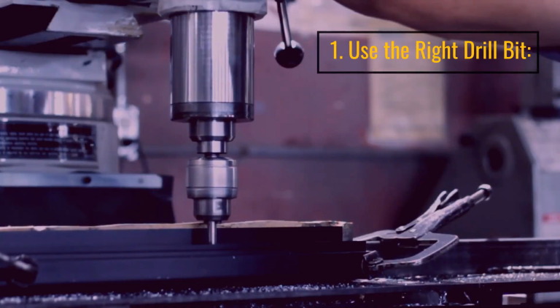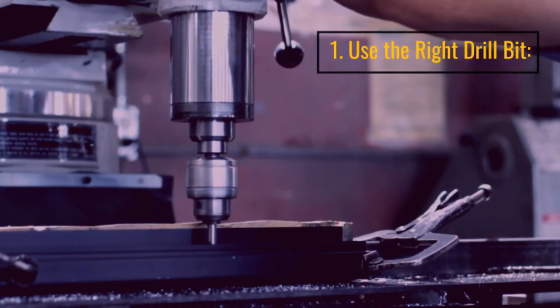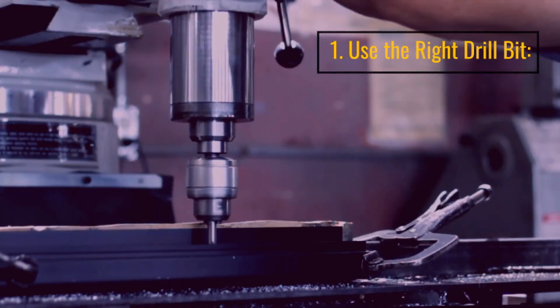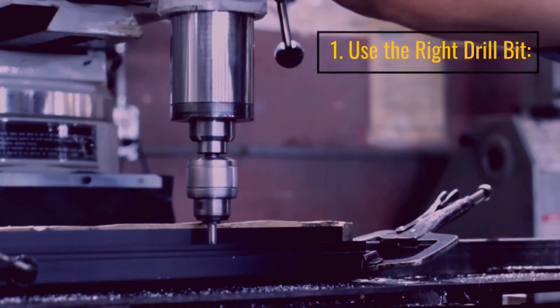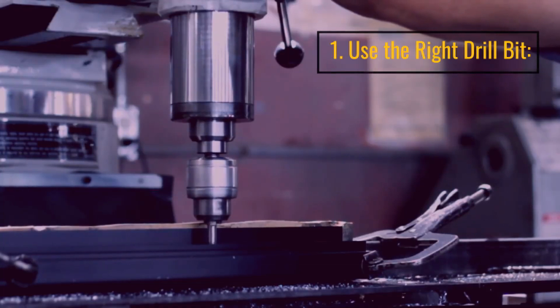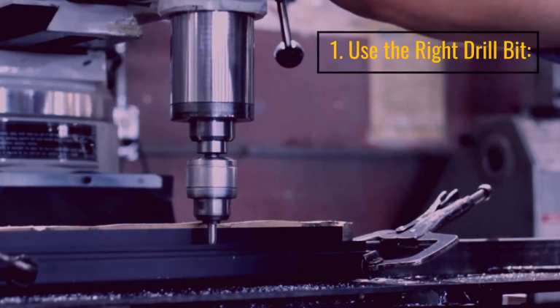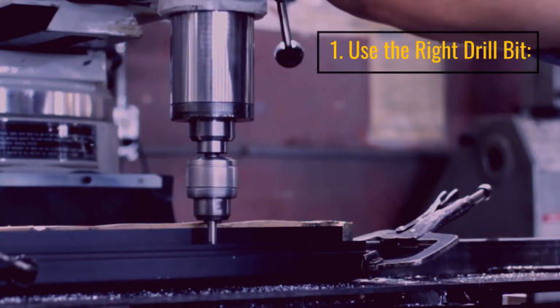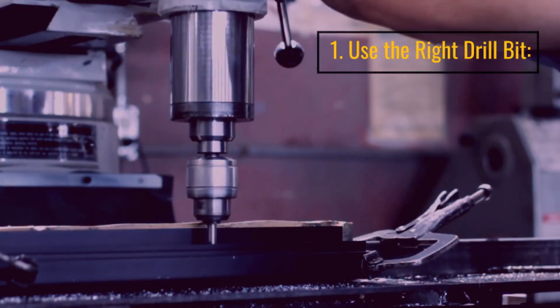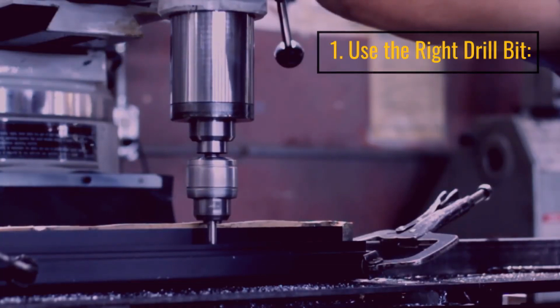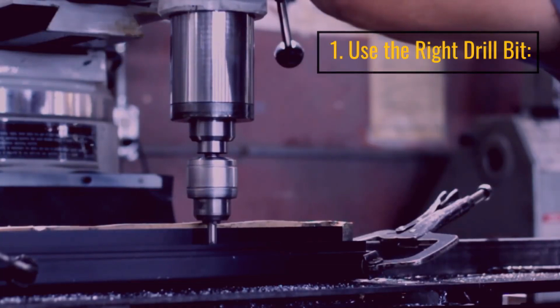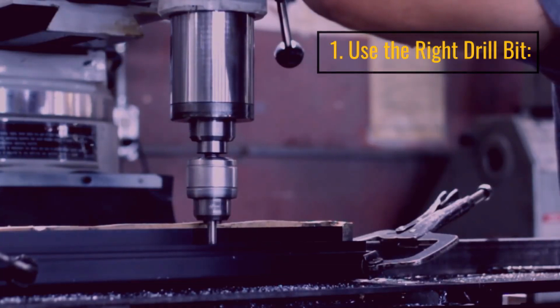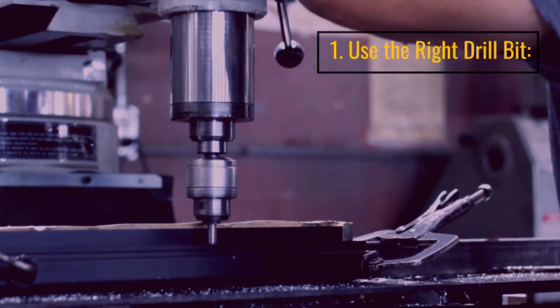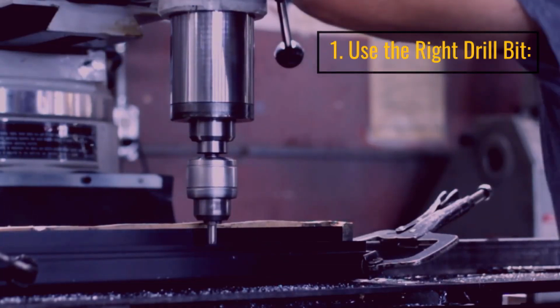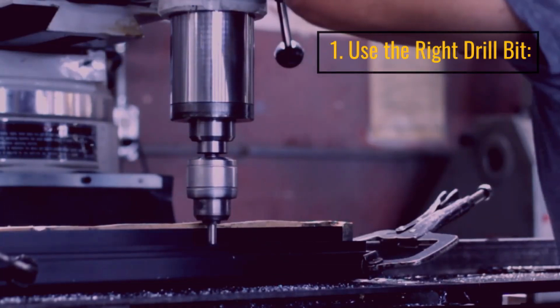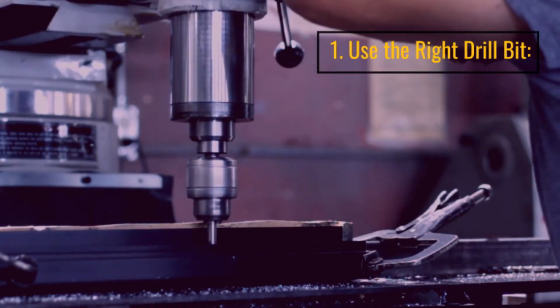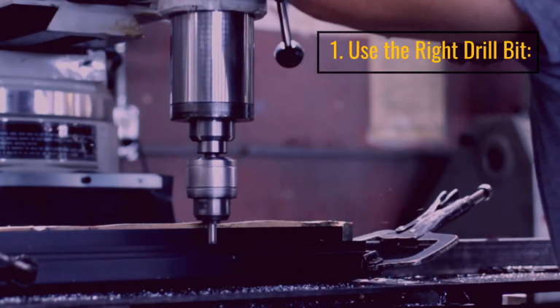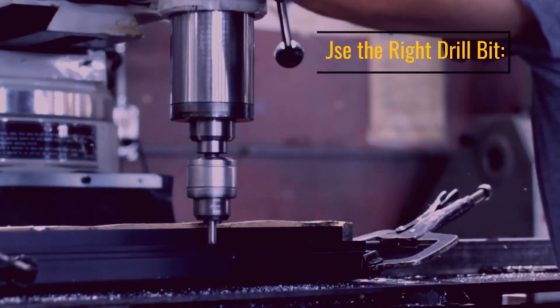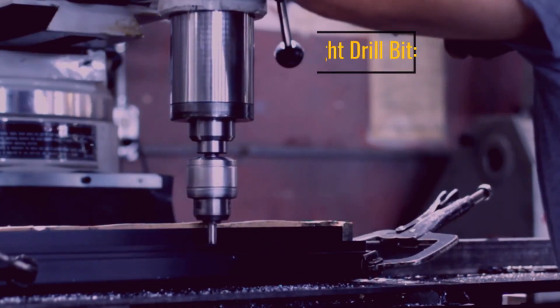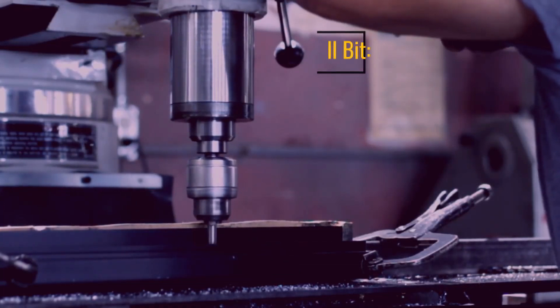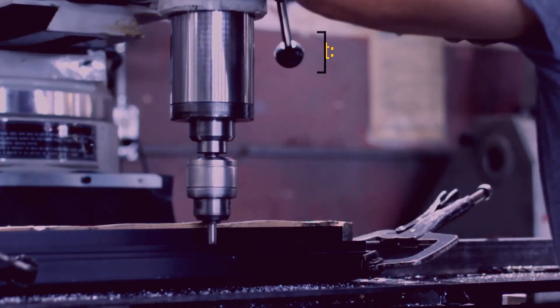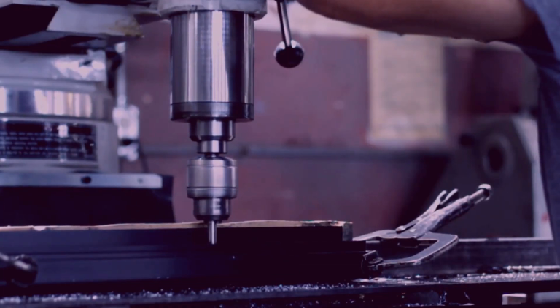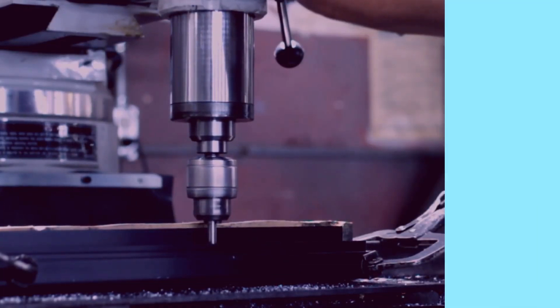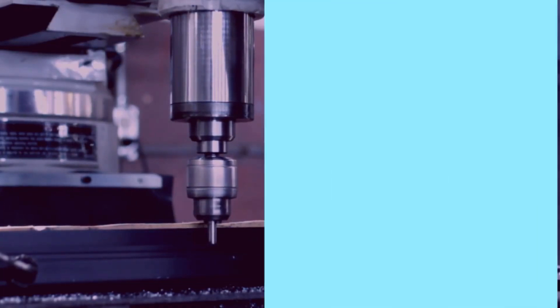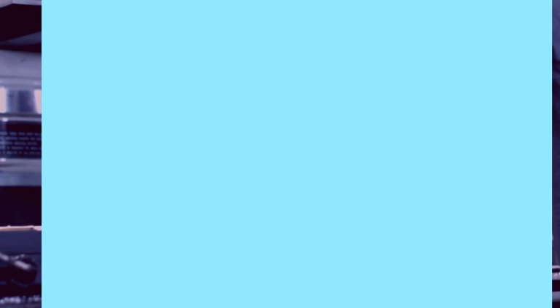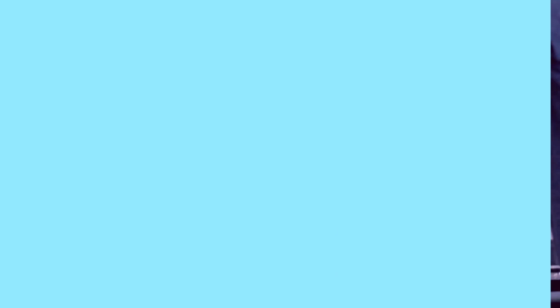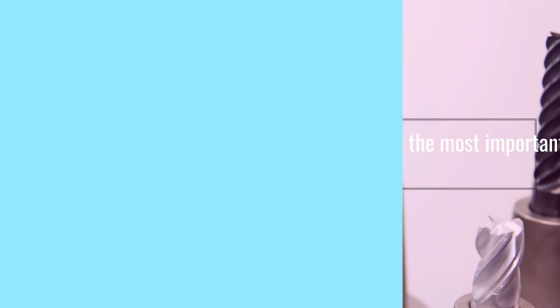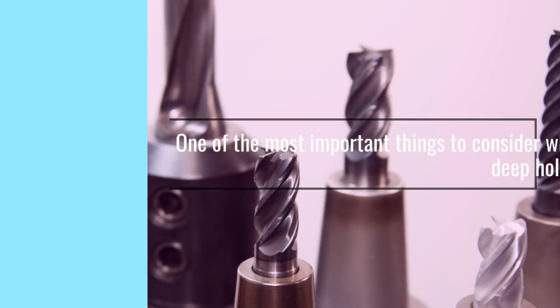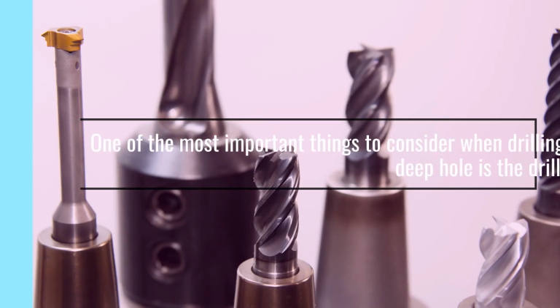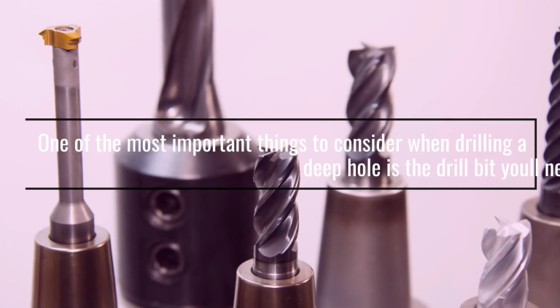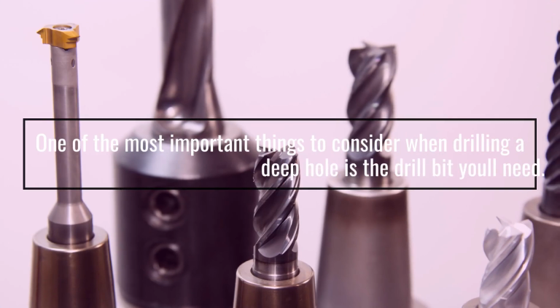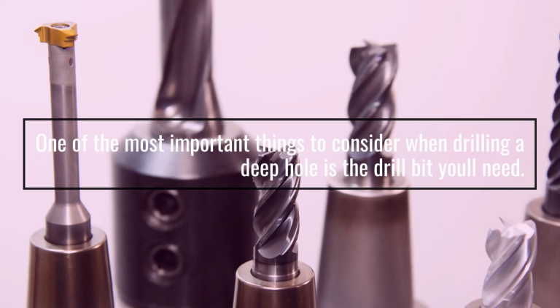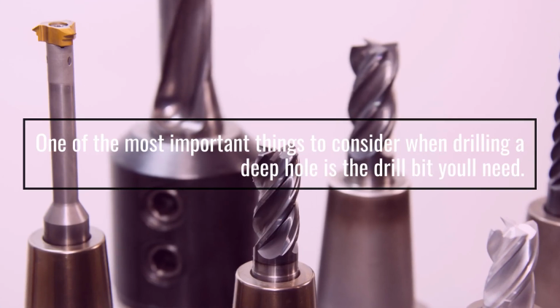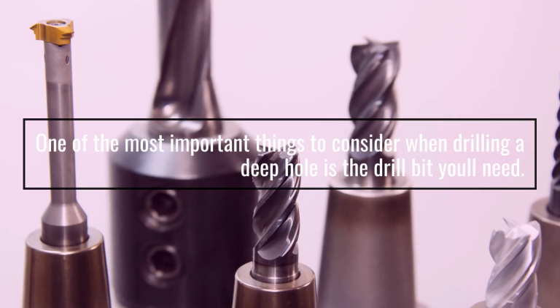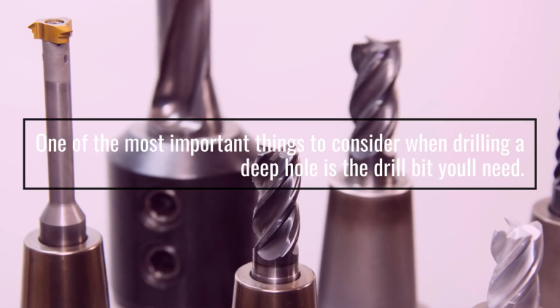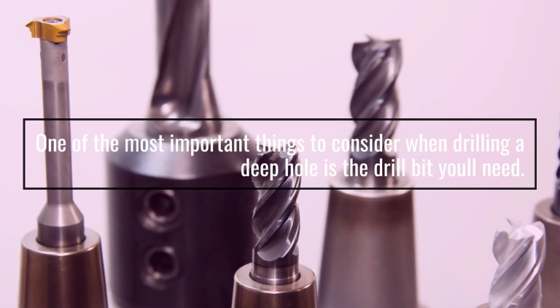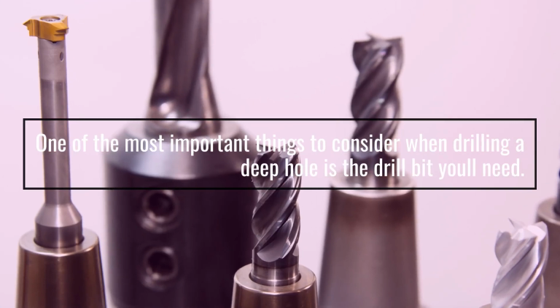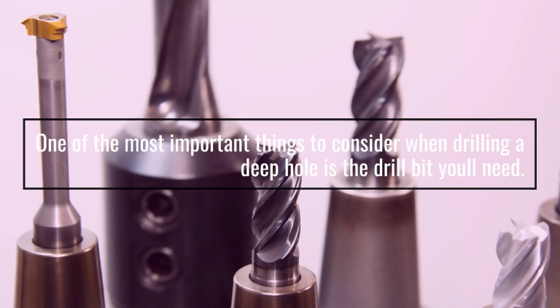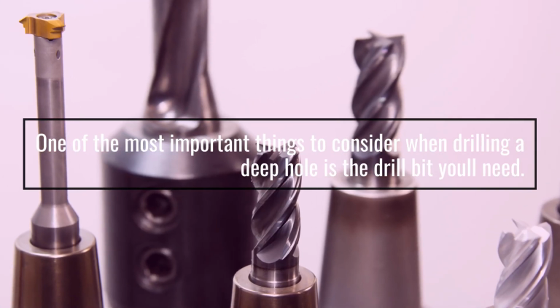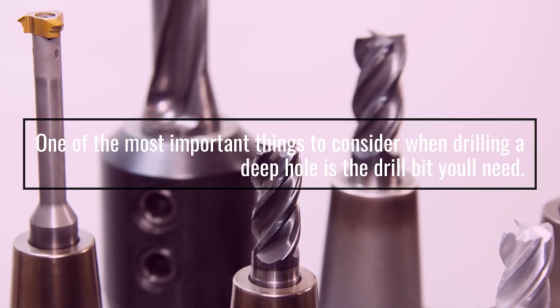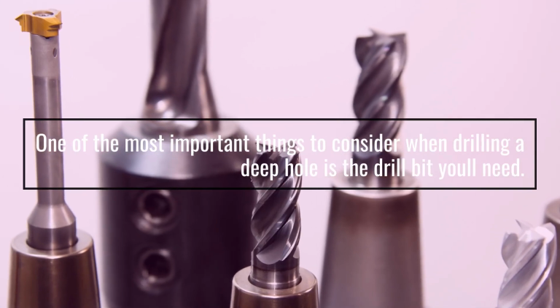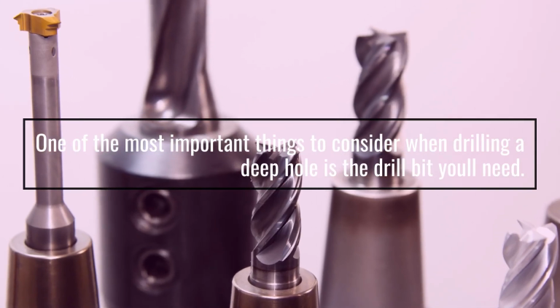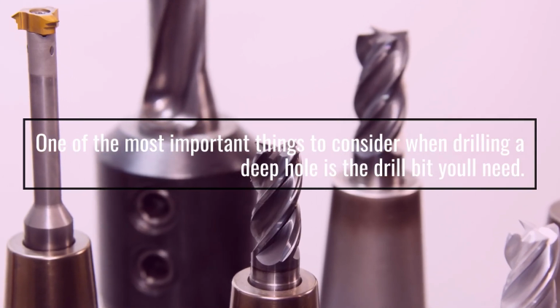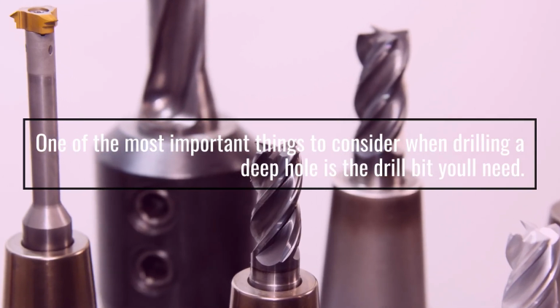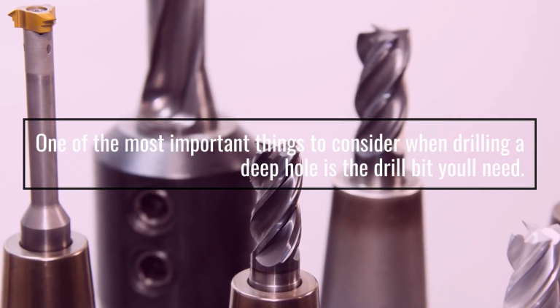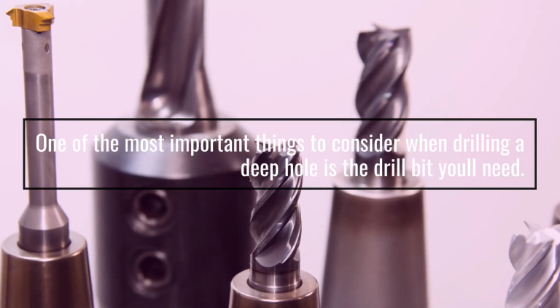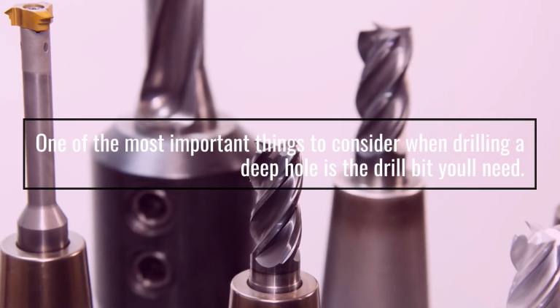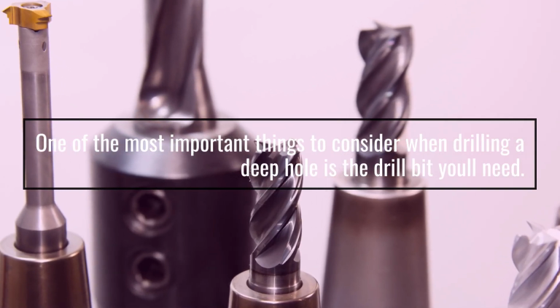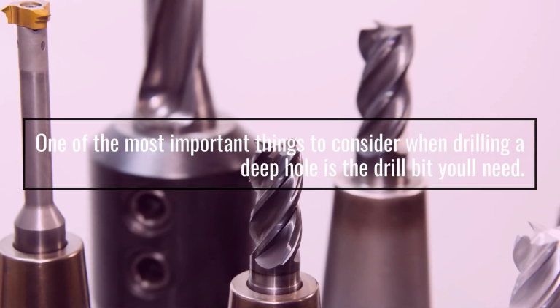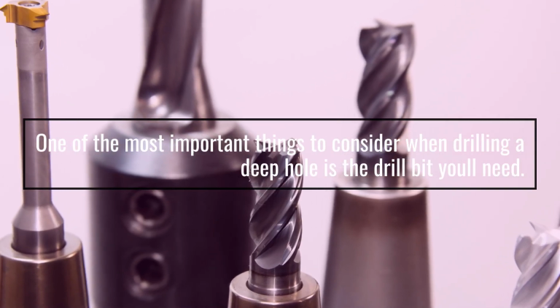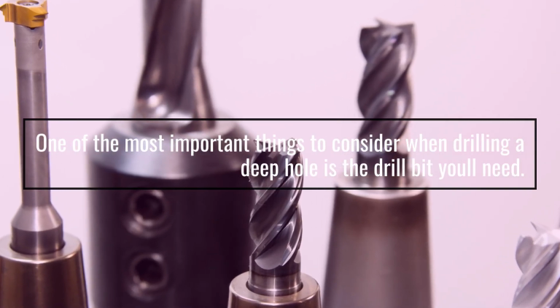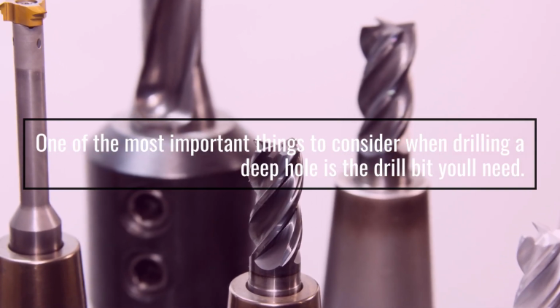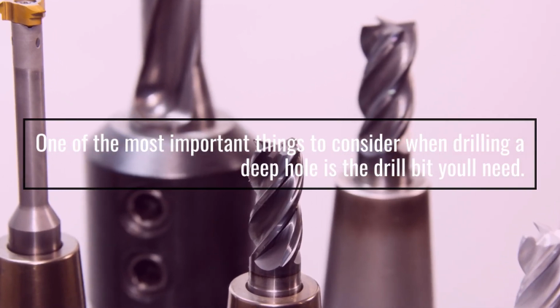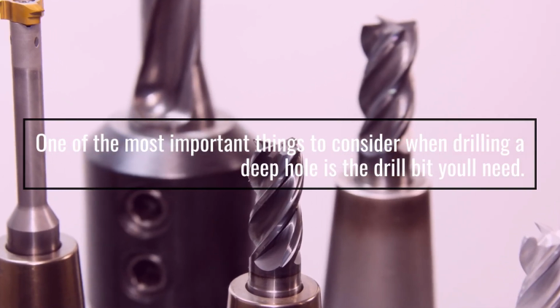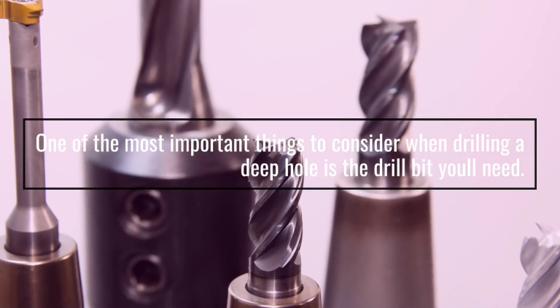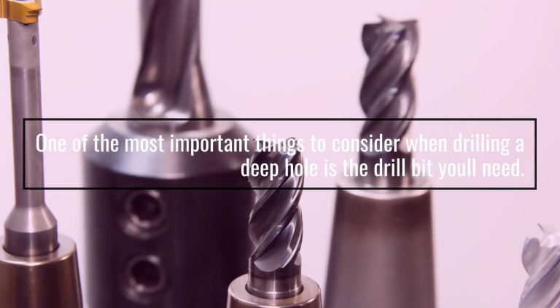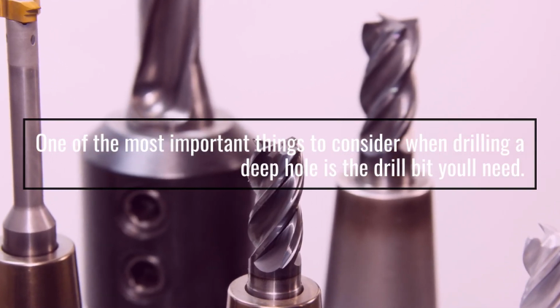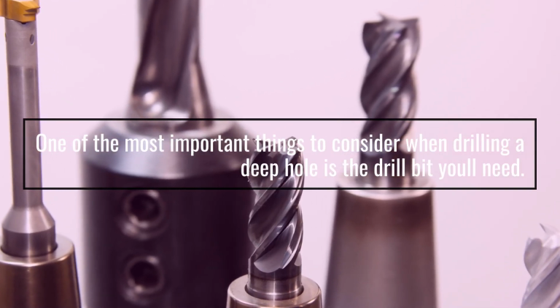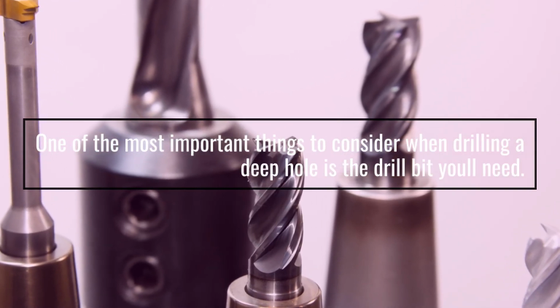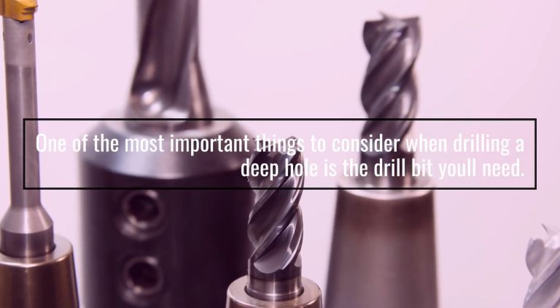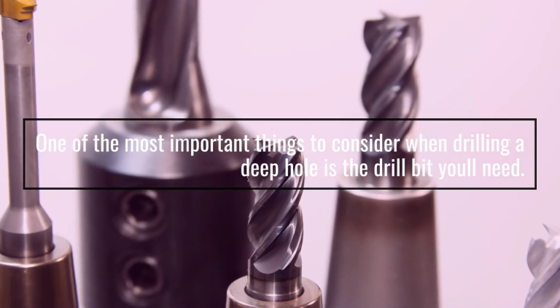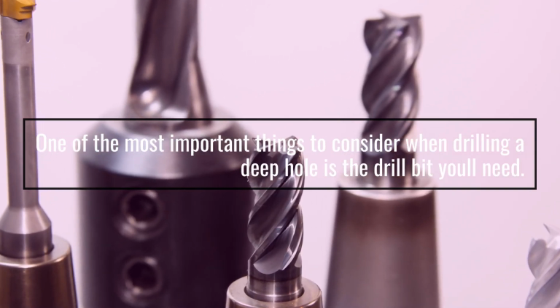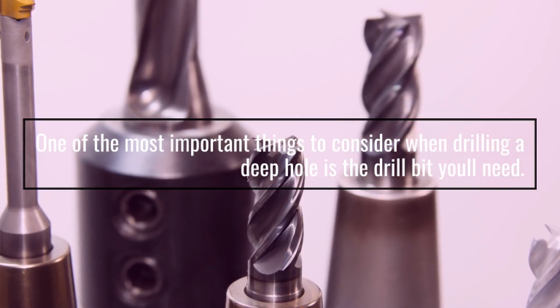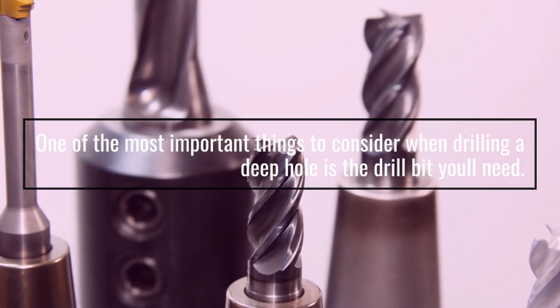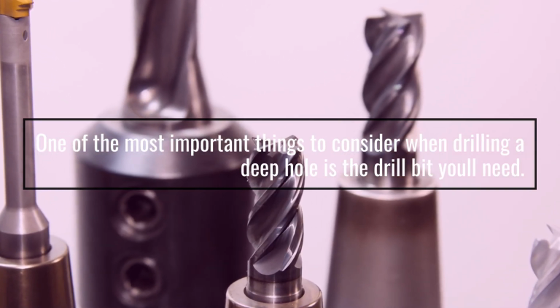1. Use the Right Drill Bit. One of the most important things to consider when drilling a deep hole is the drill bit you'll need.